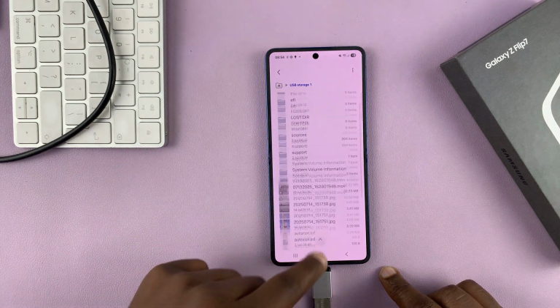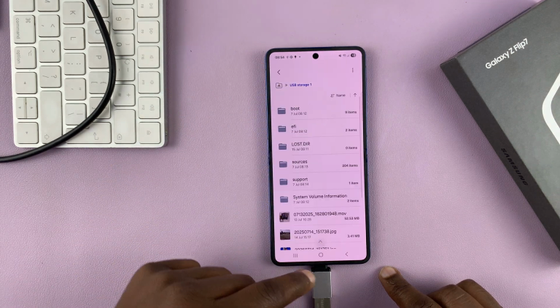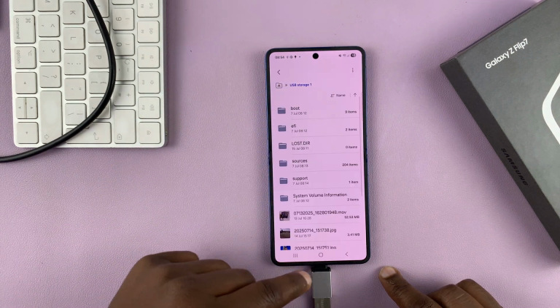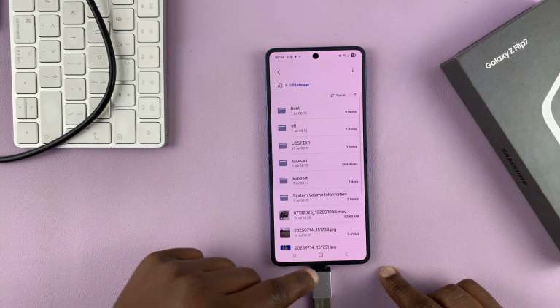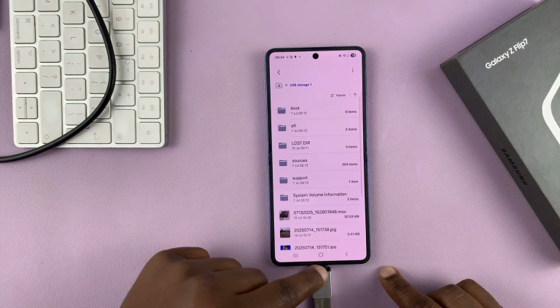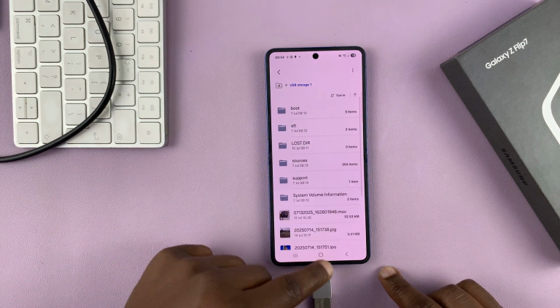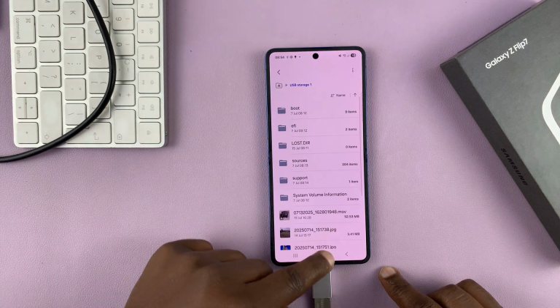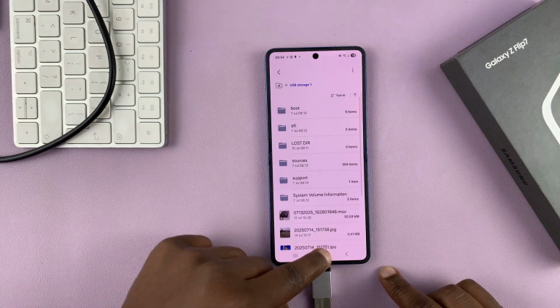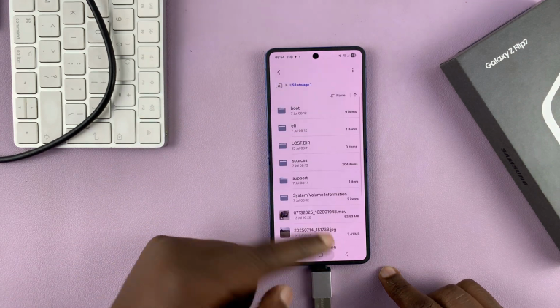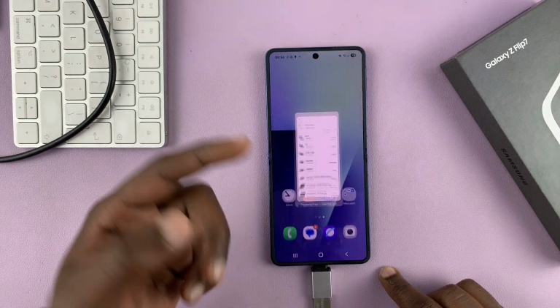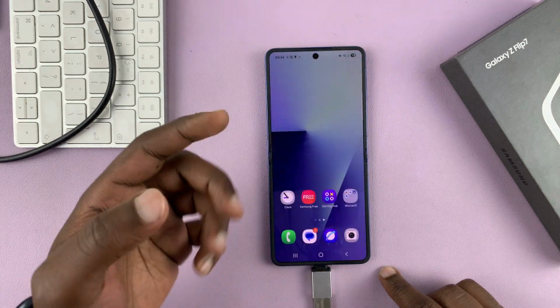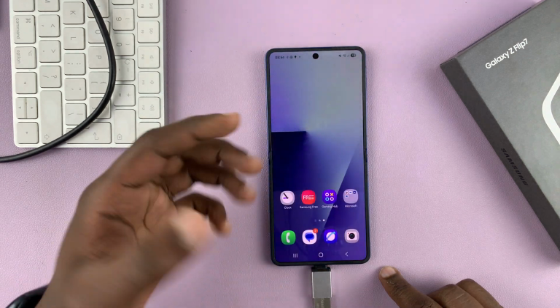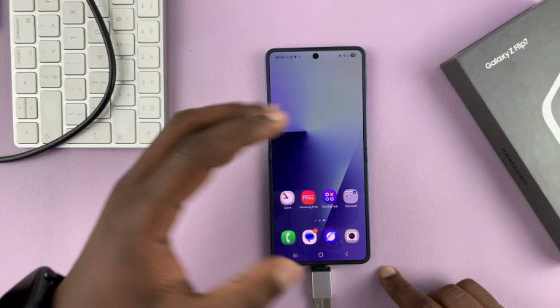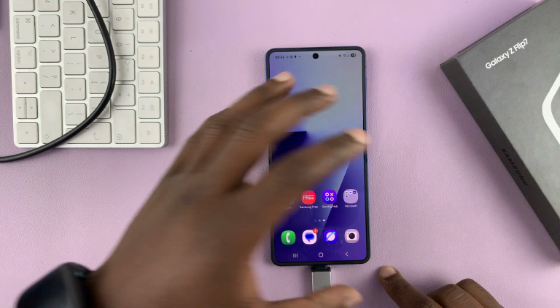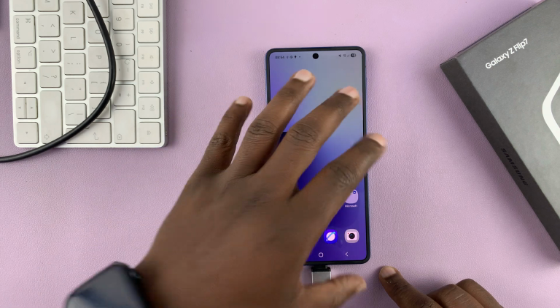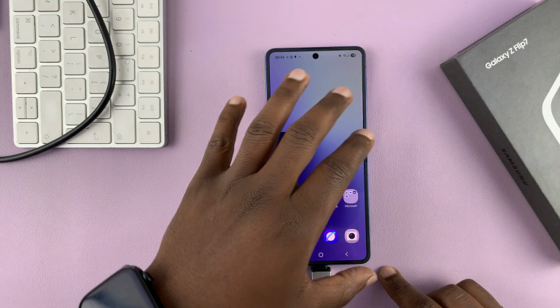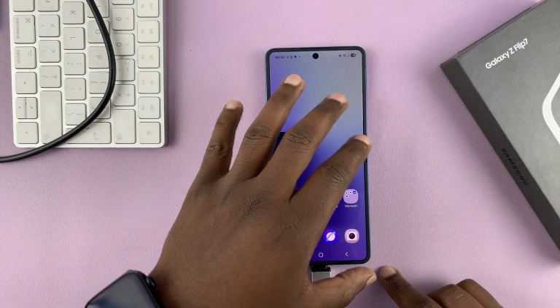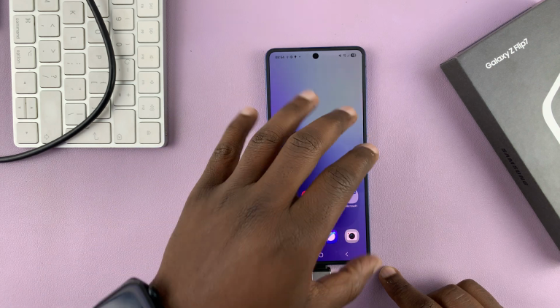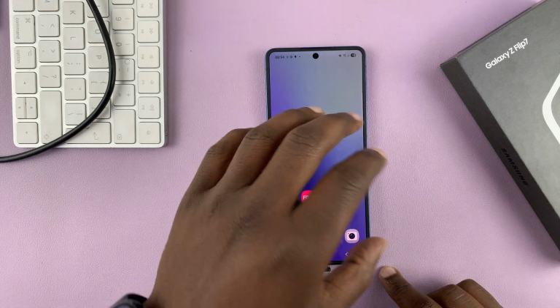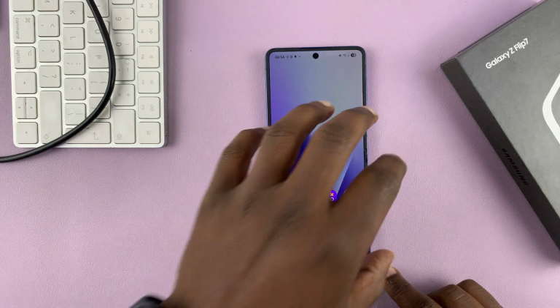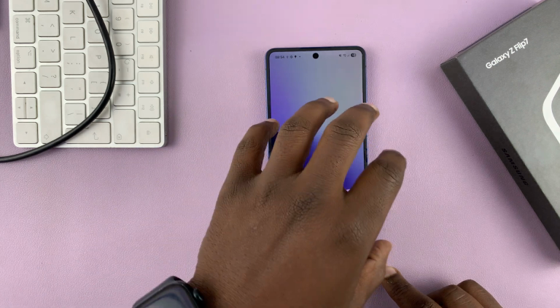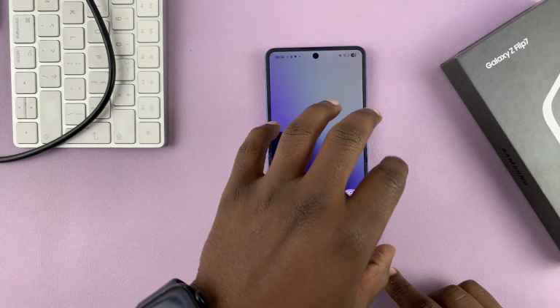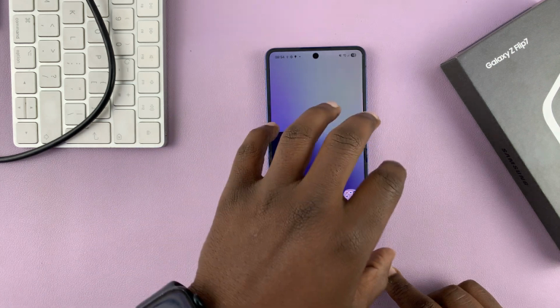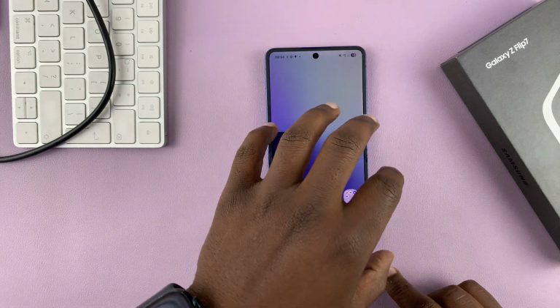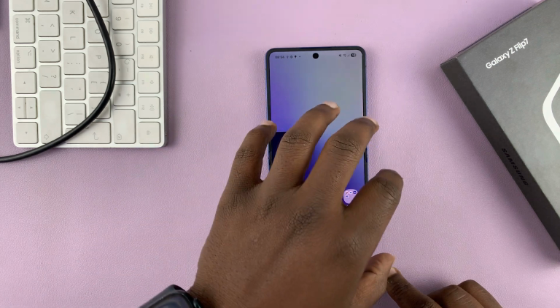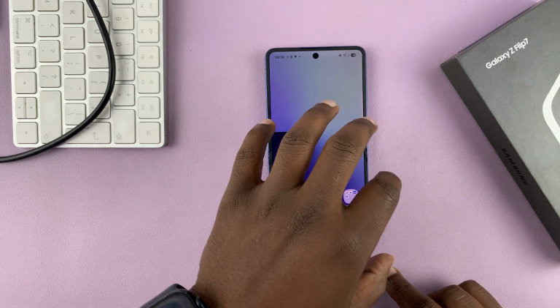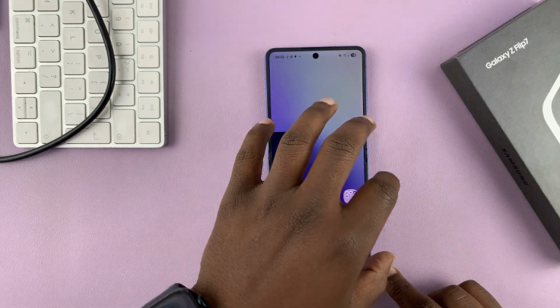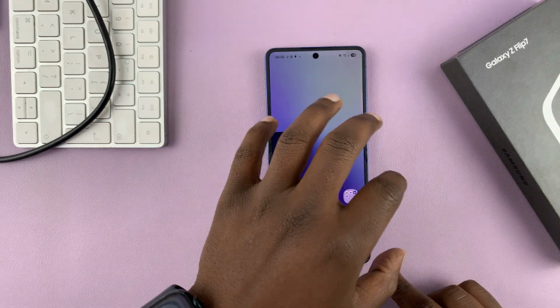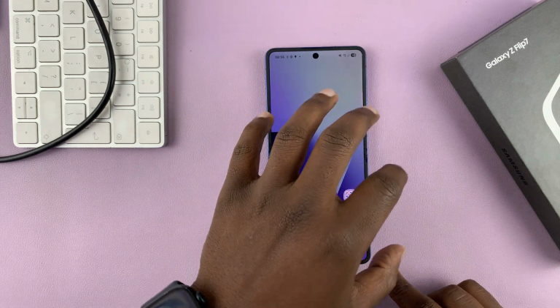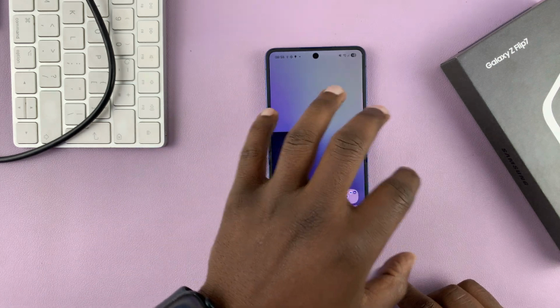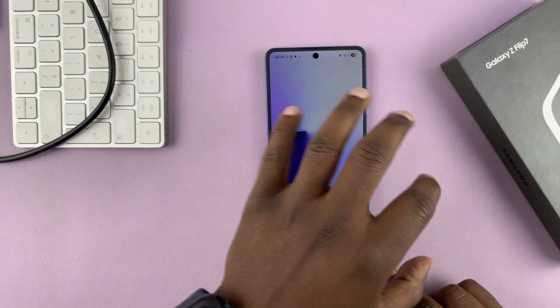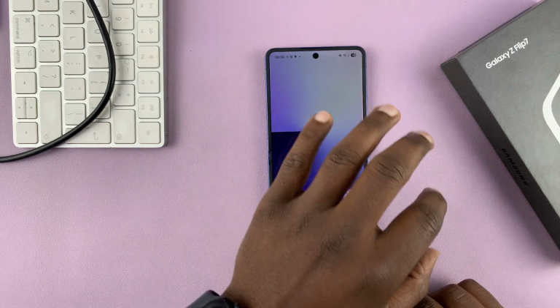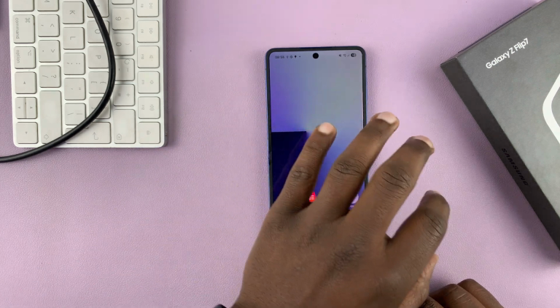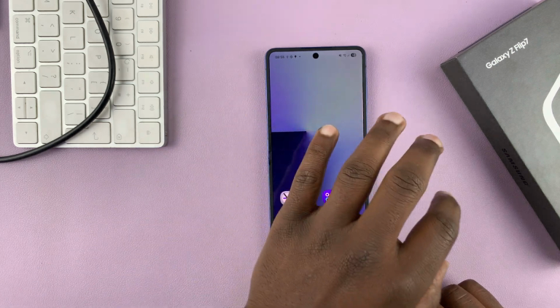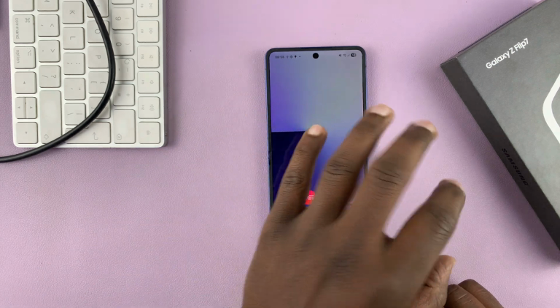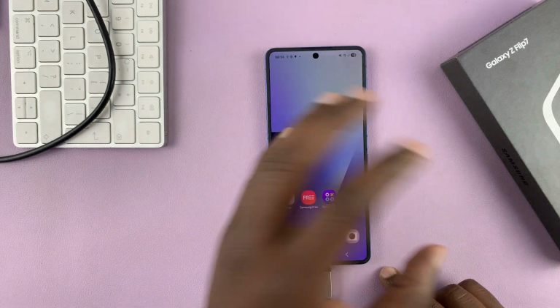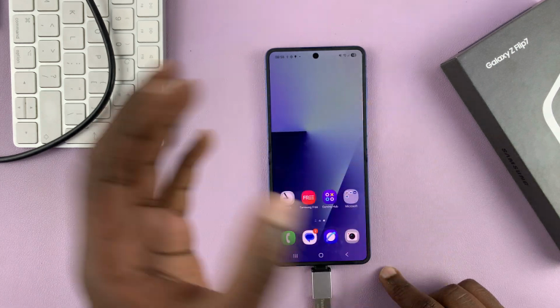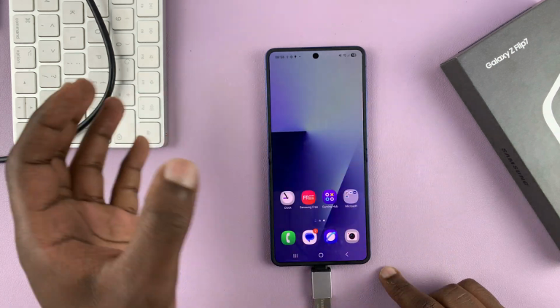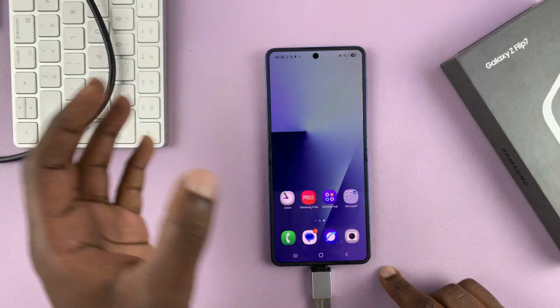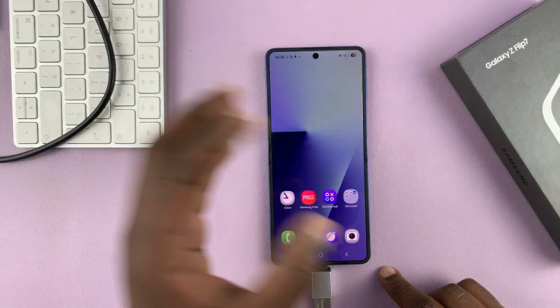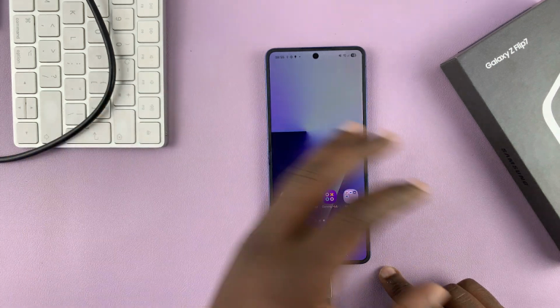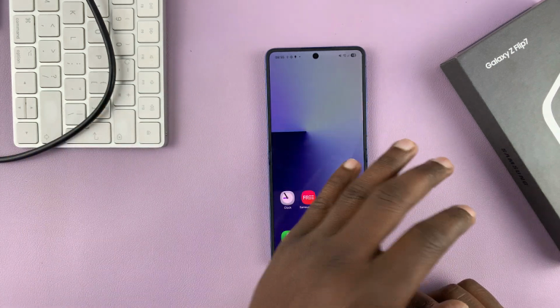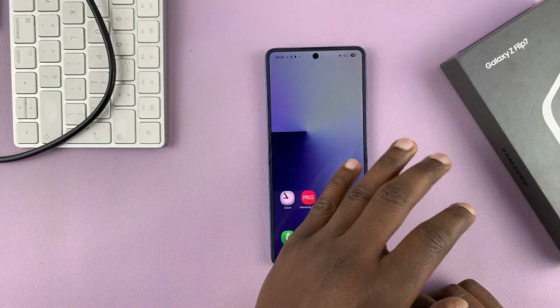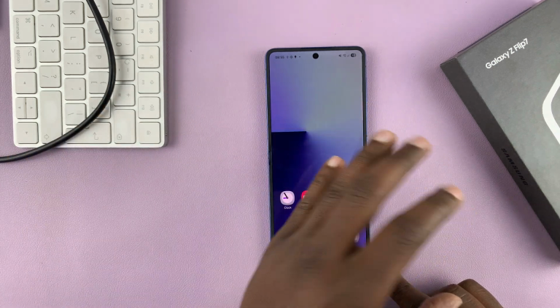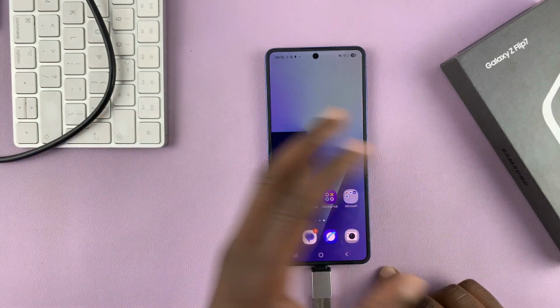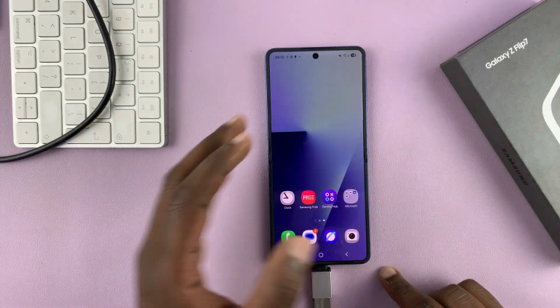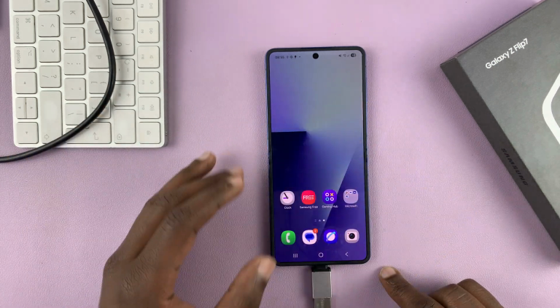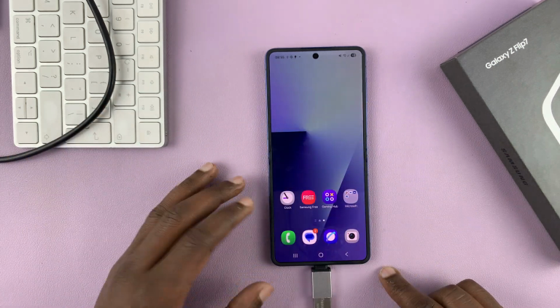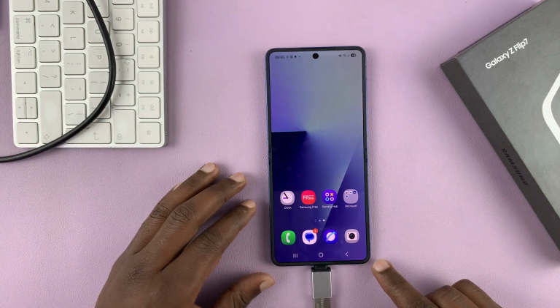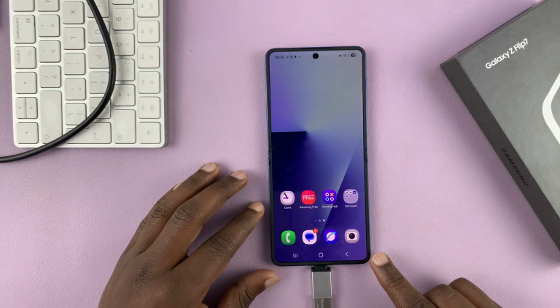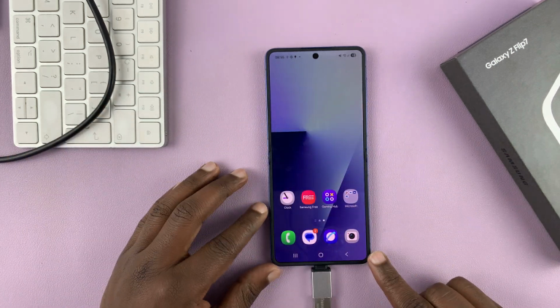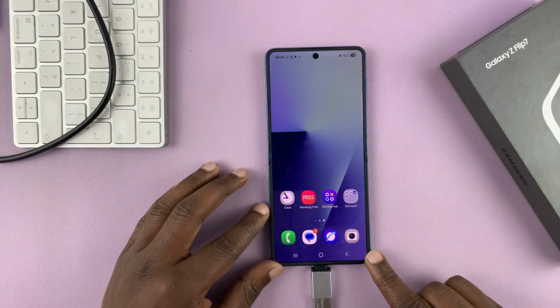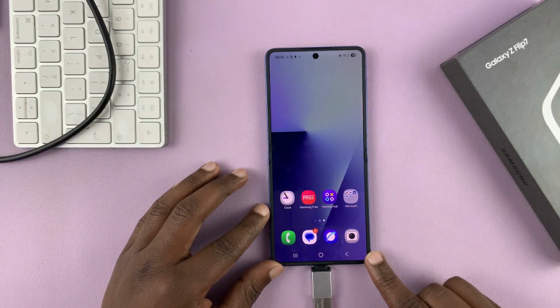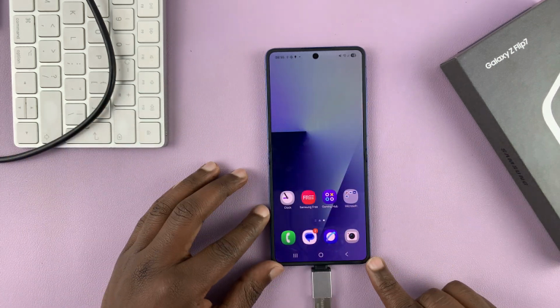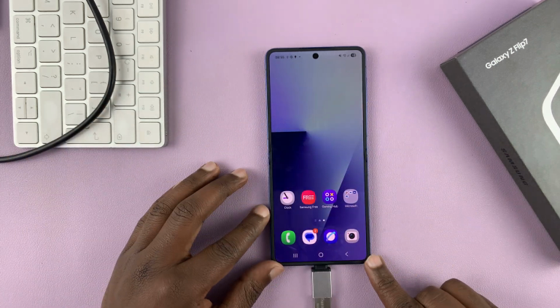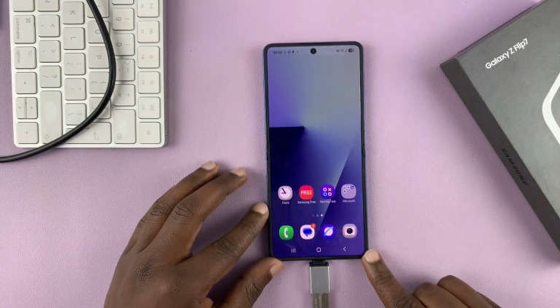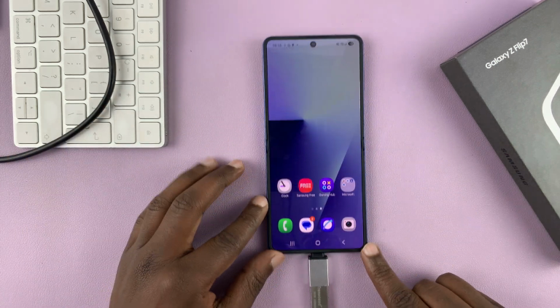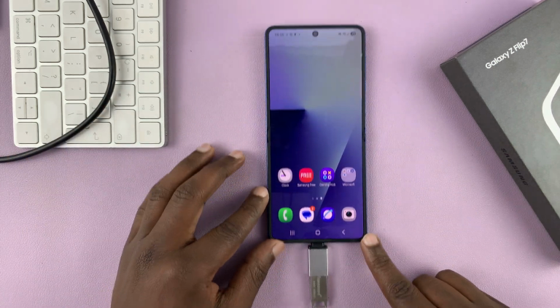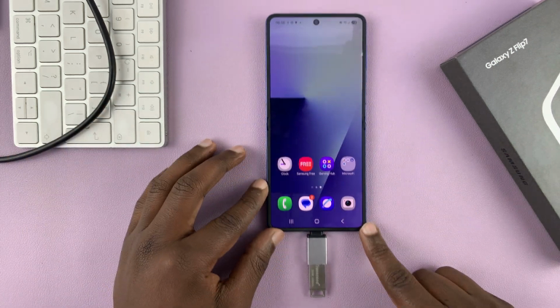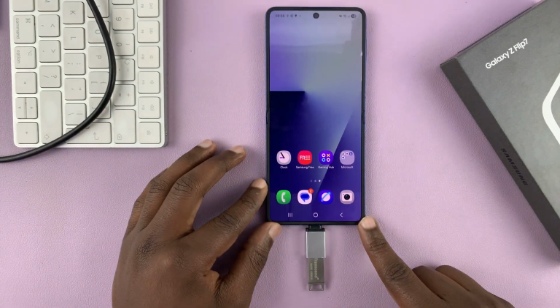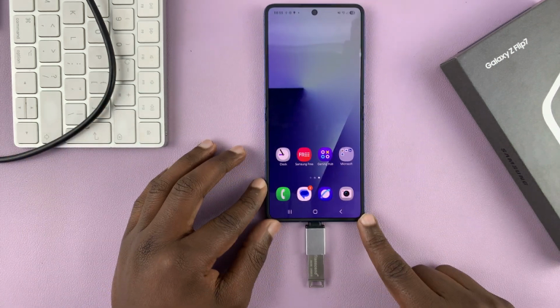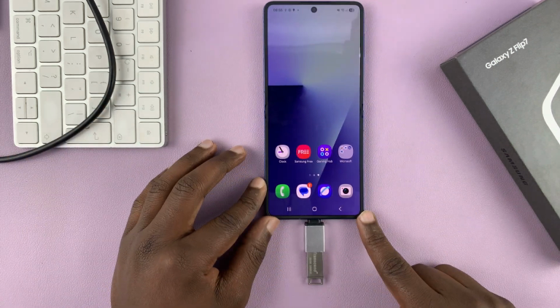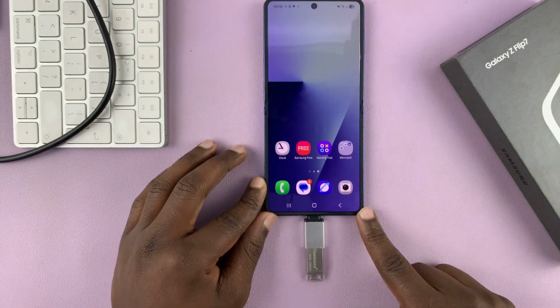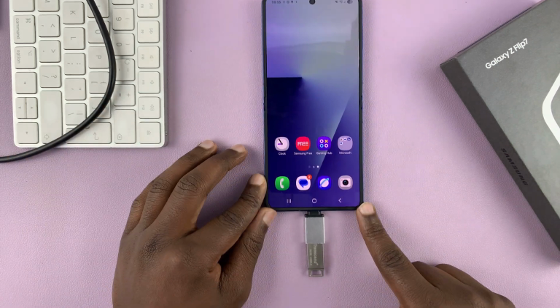So once you connect, you can actually transfer files and folders to and from the USB device.